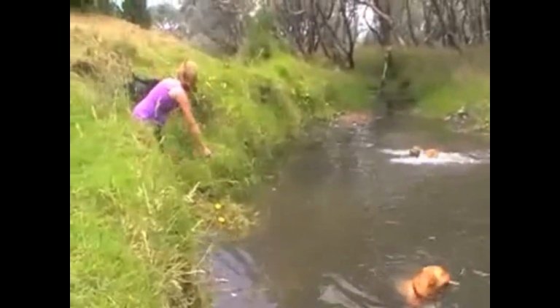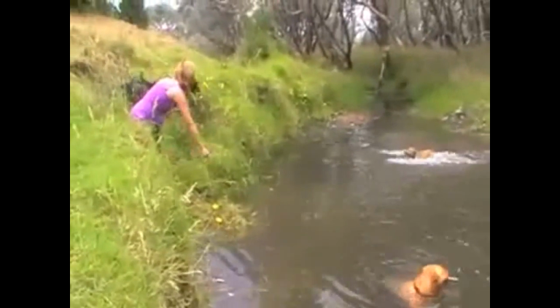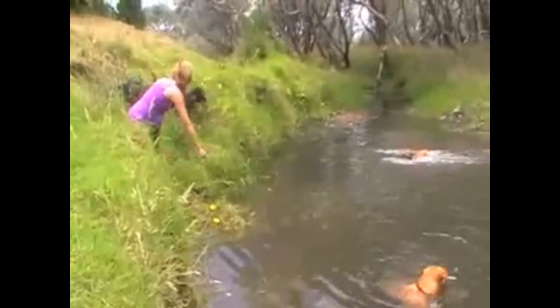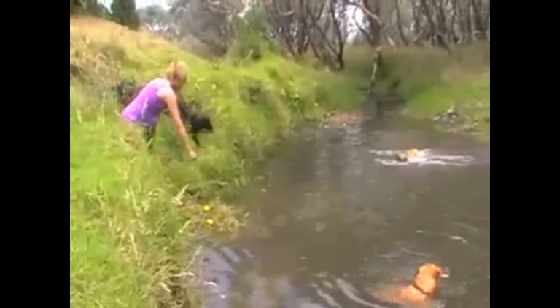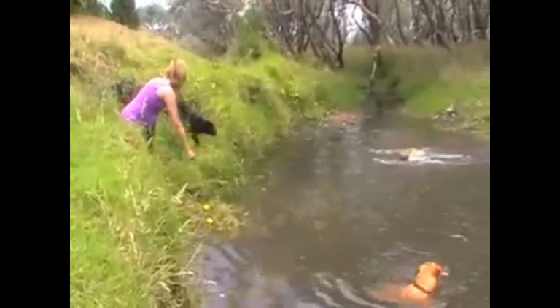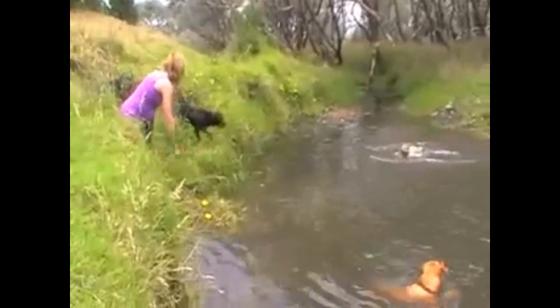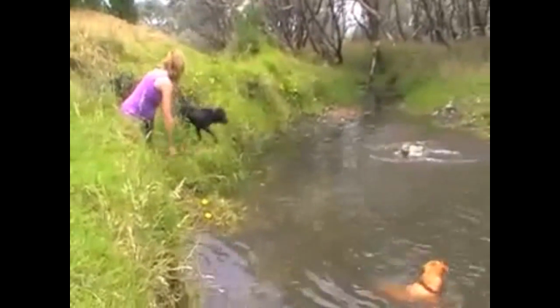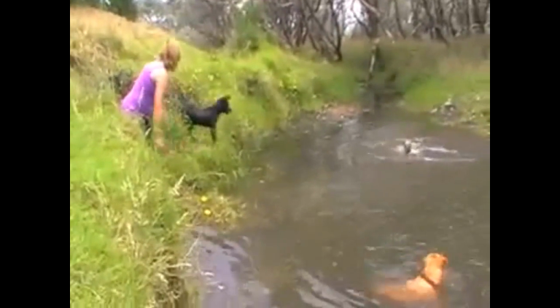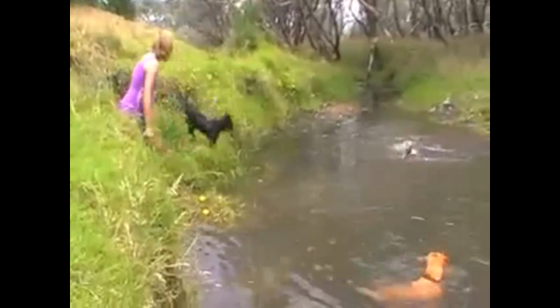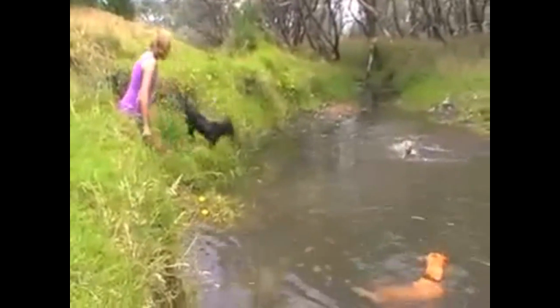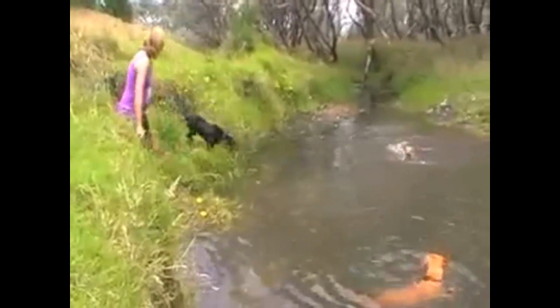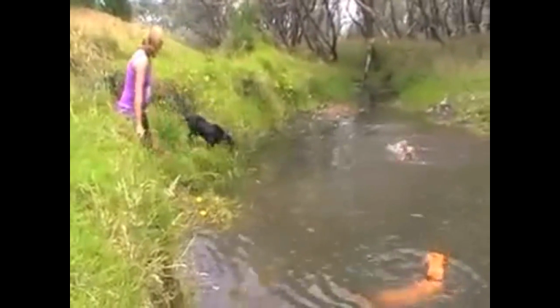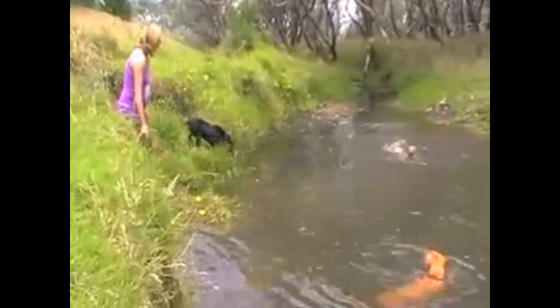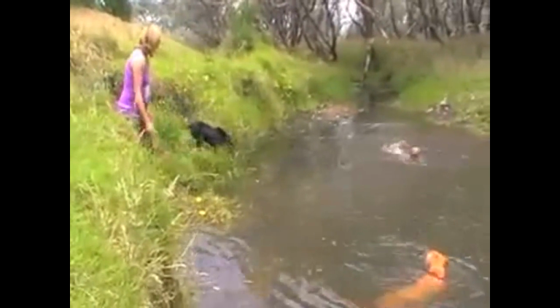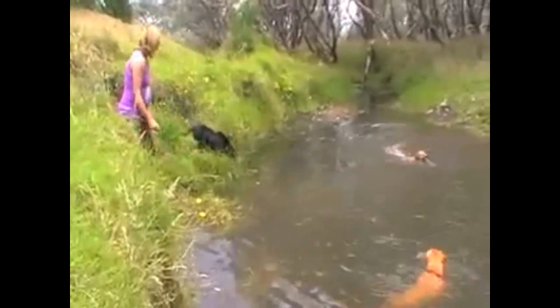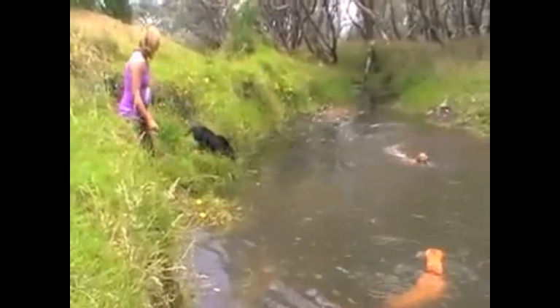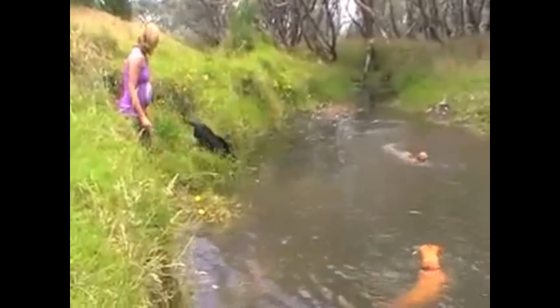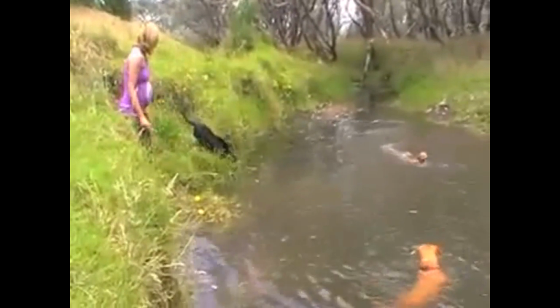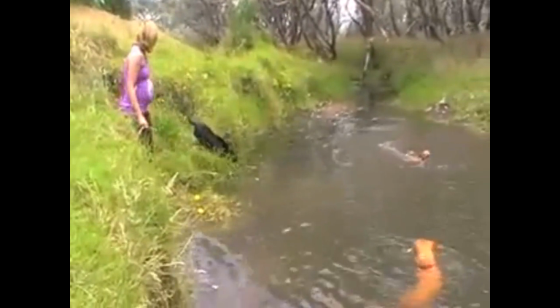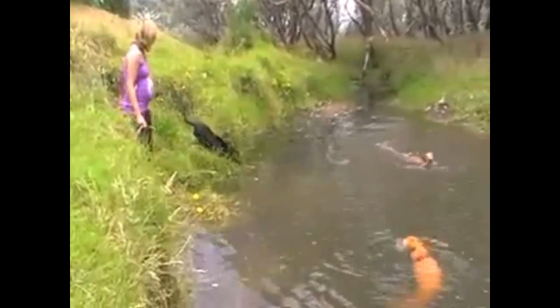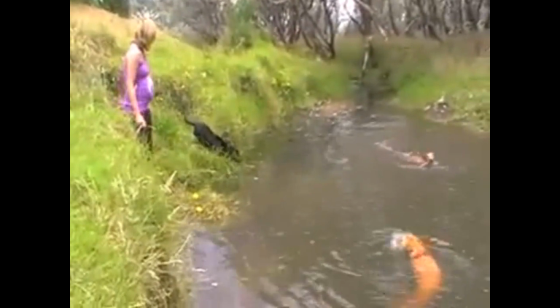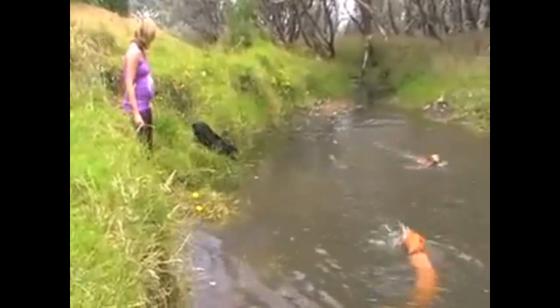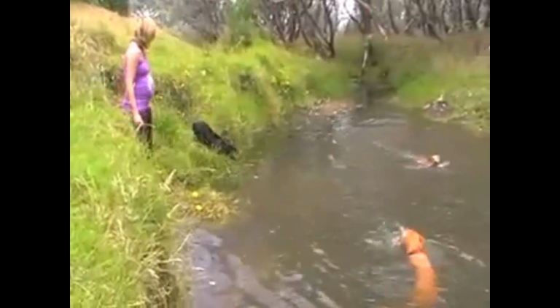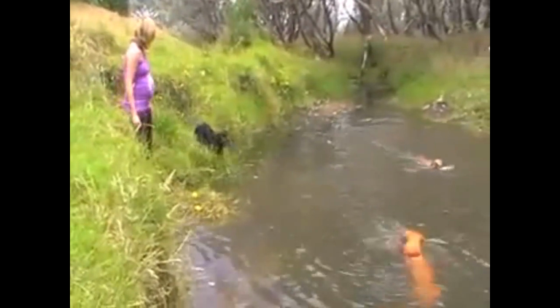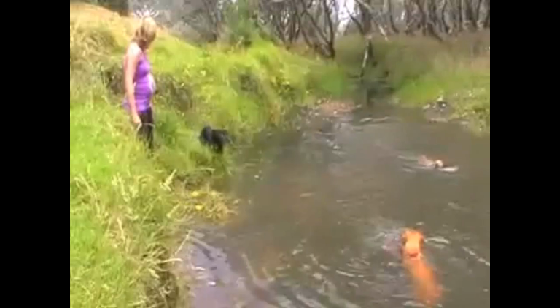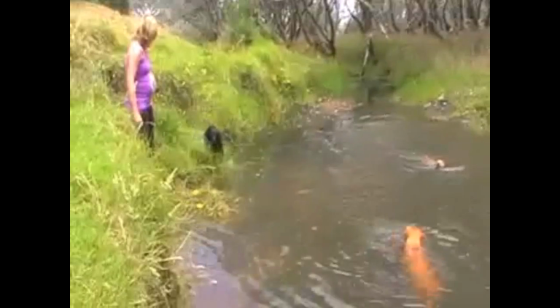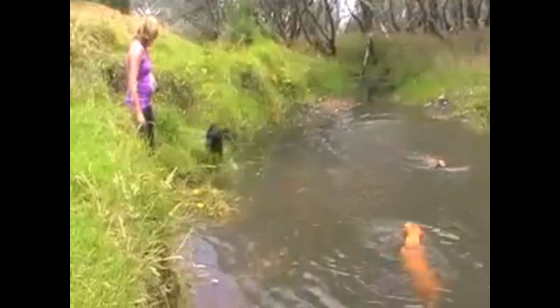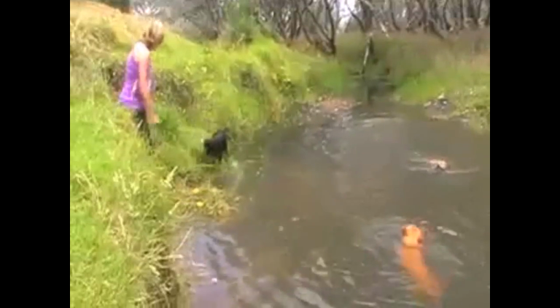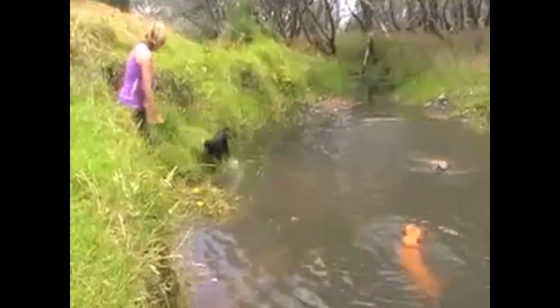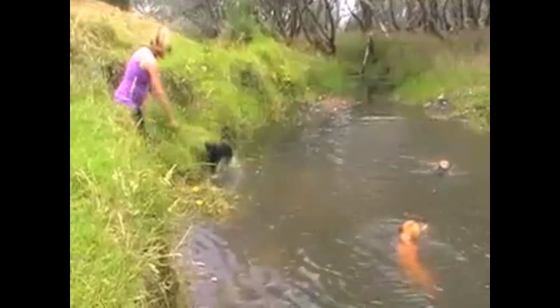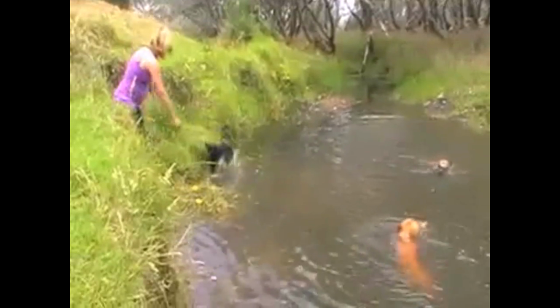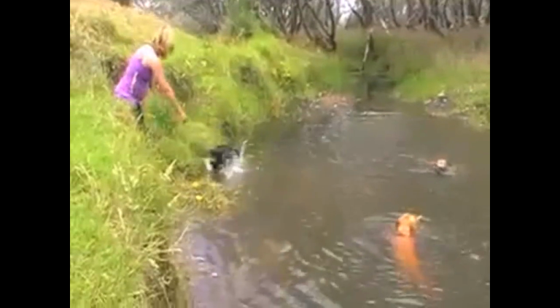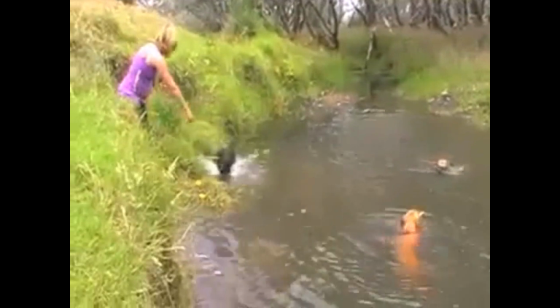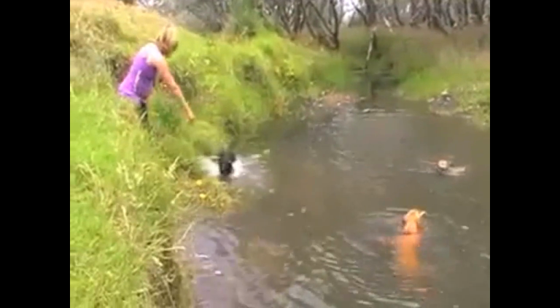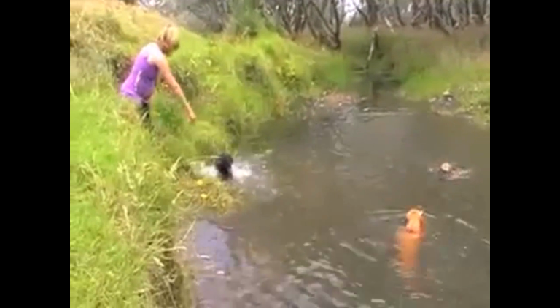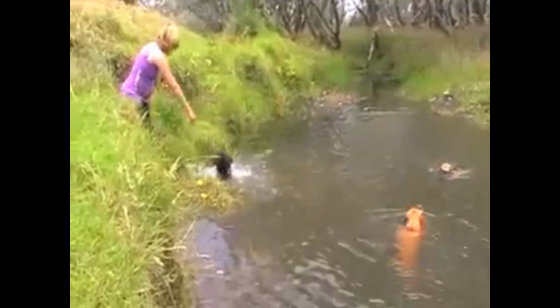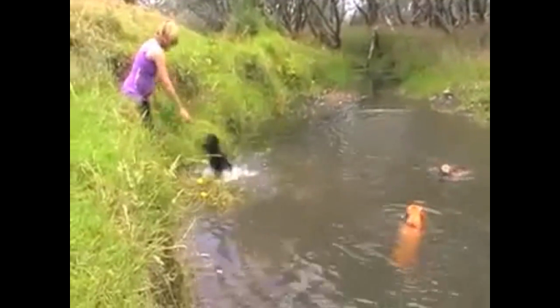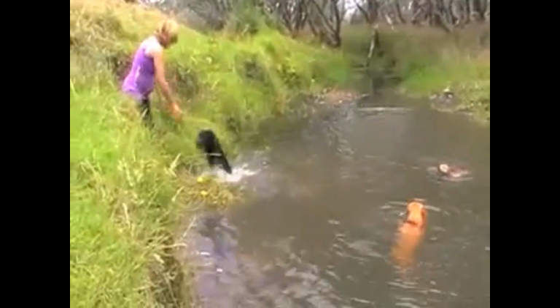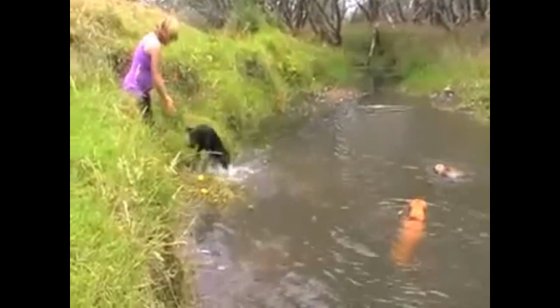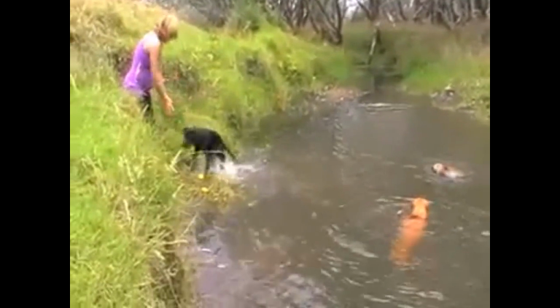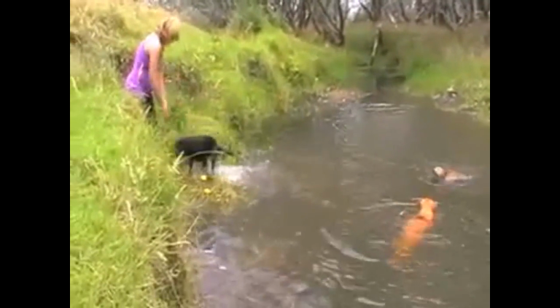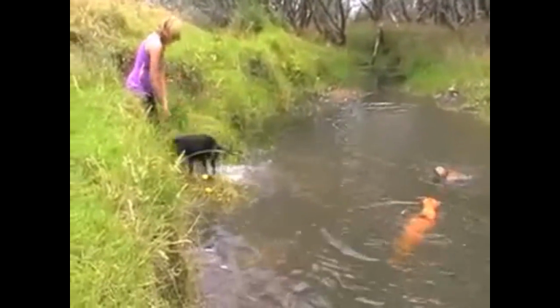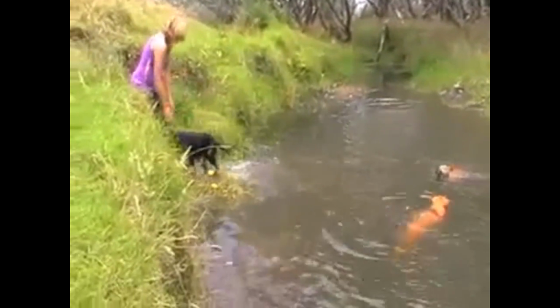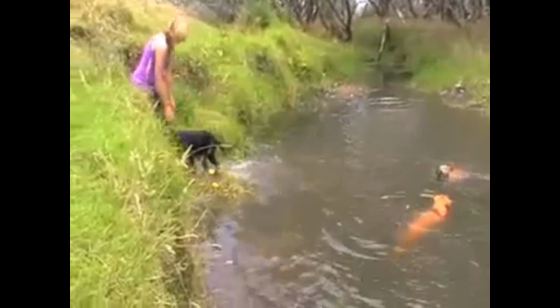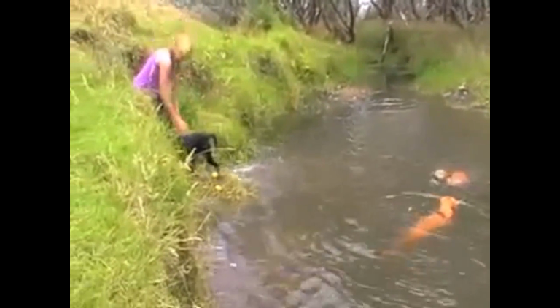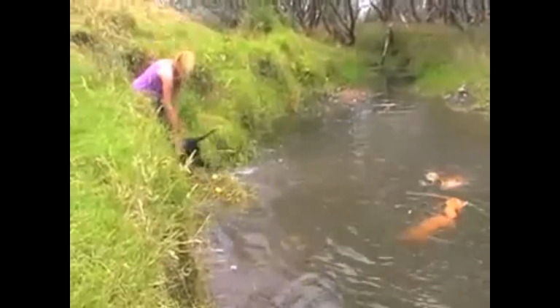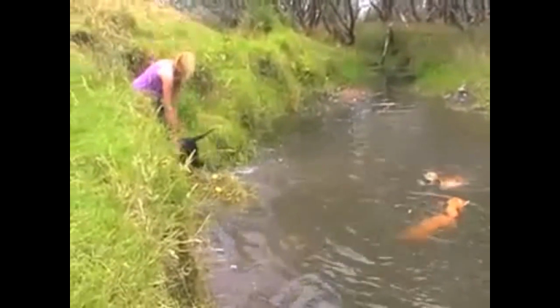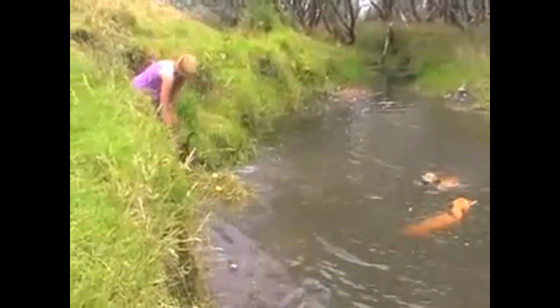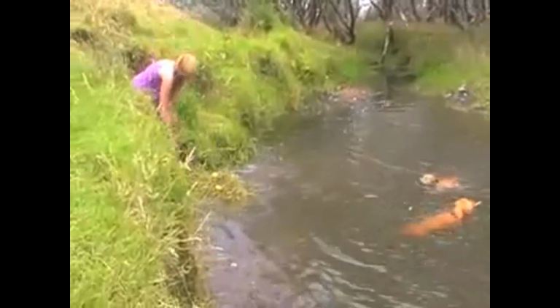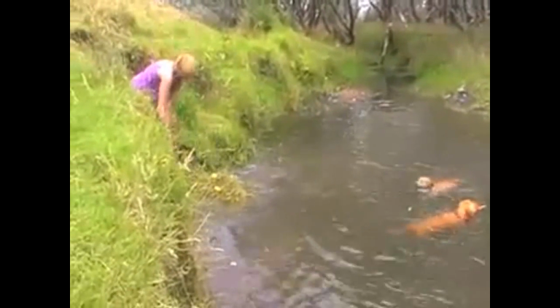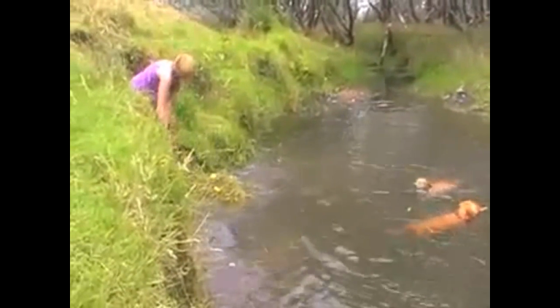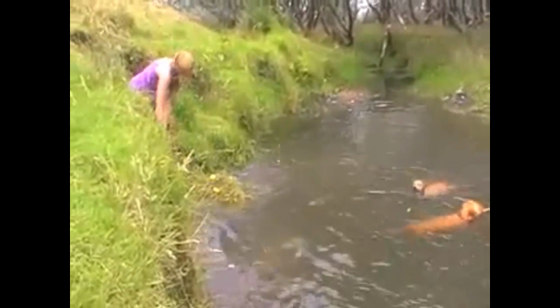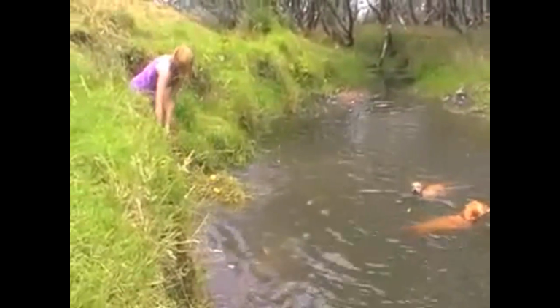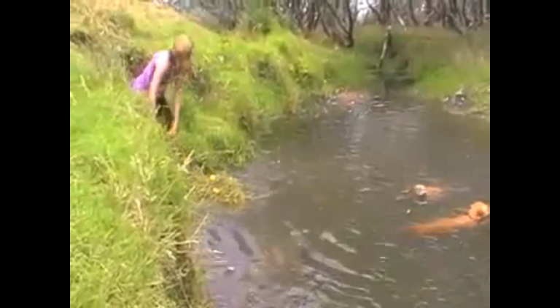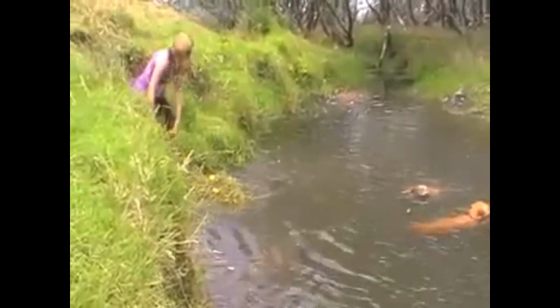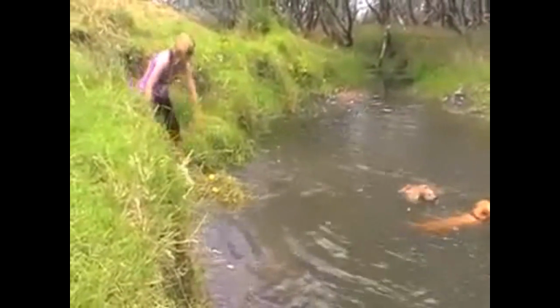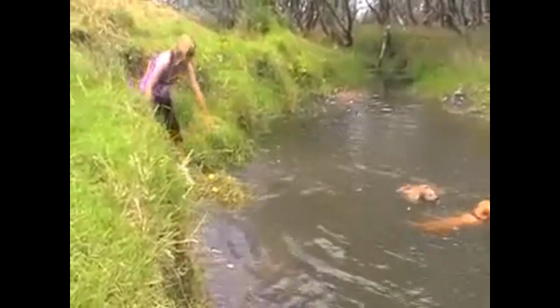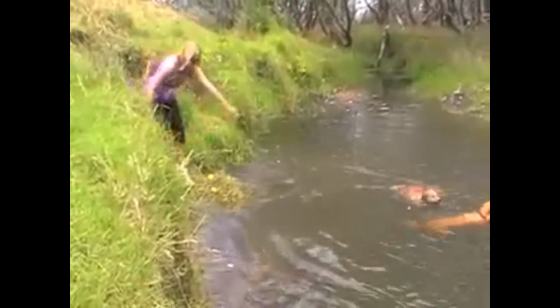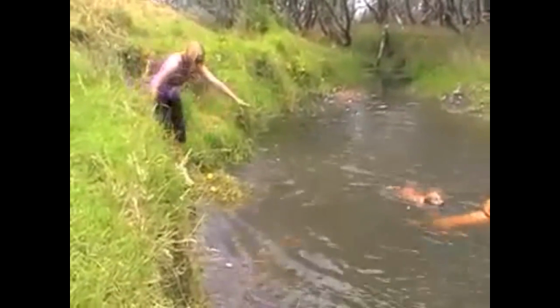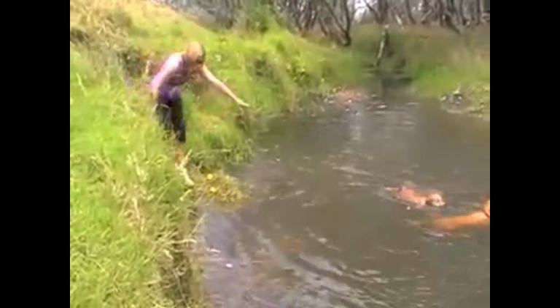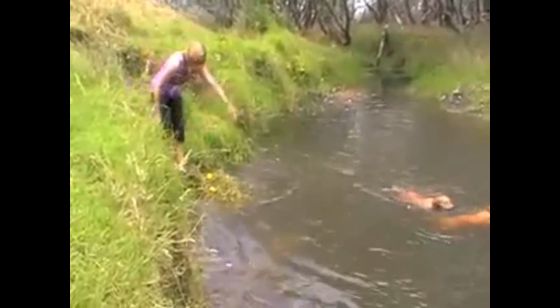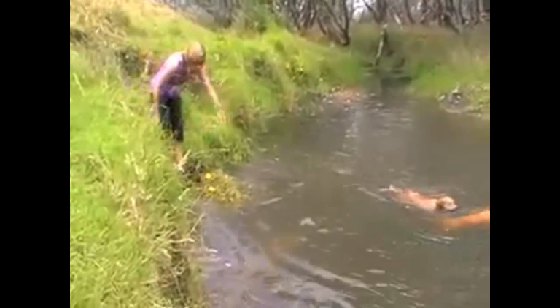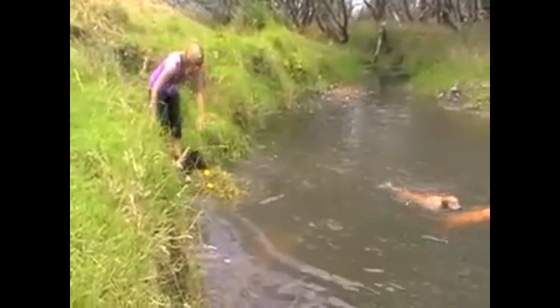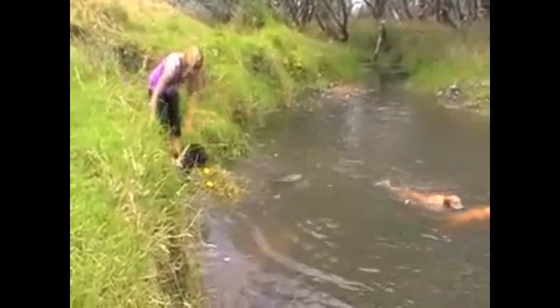But if you're not so sure, then find a big puddle or a shallow stream of just a couple of inches, and get them used to that first.